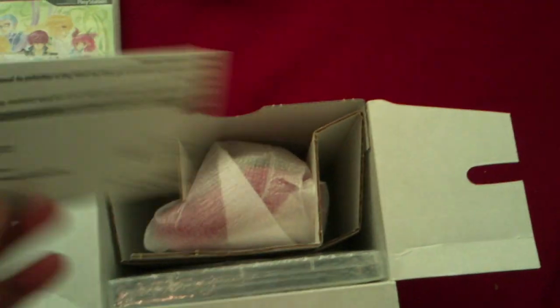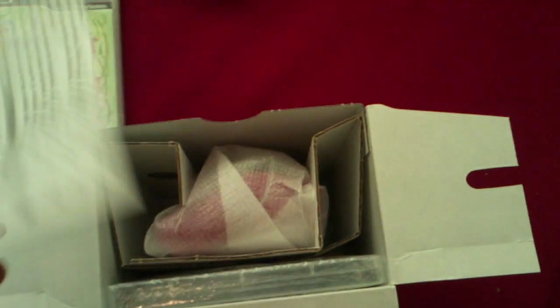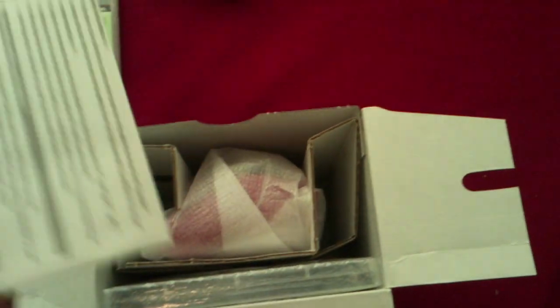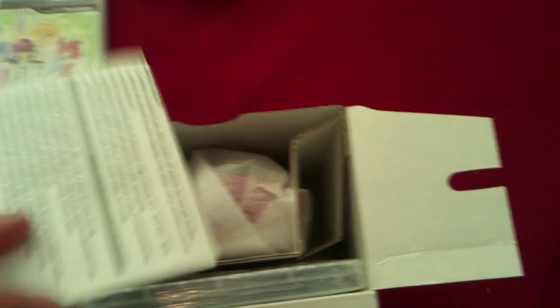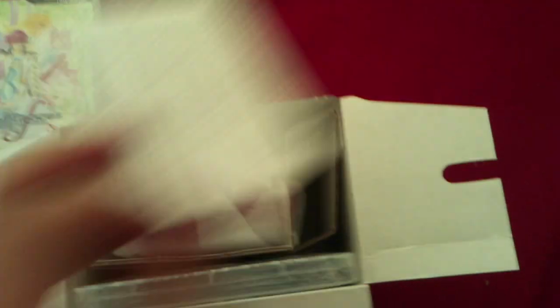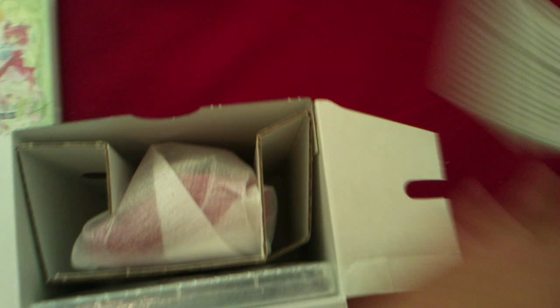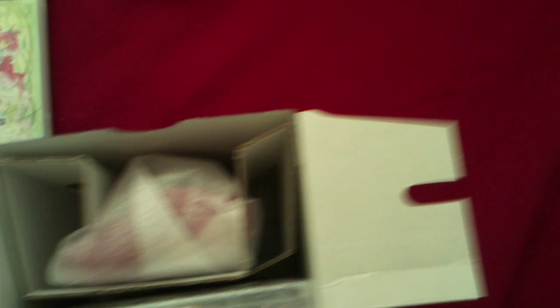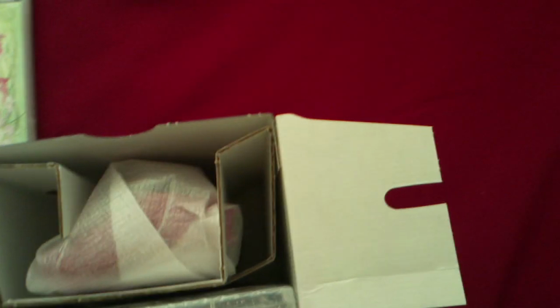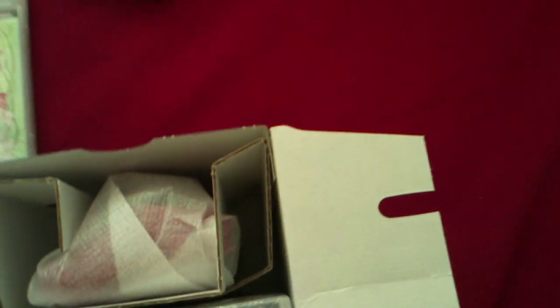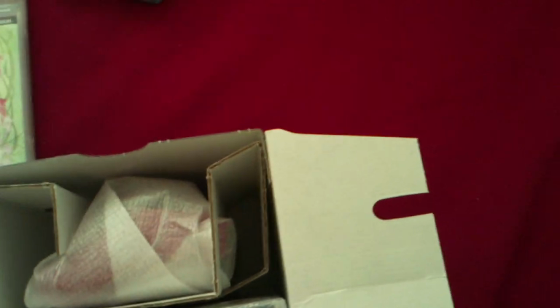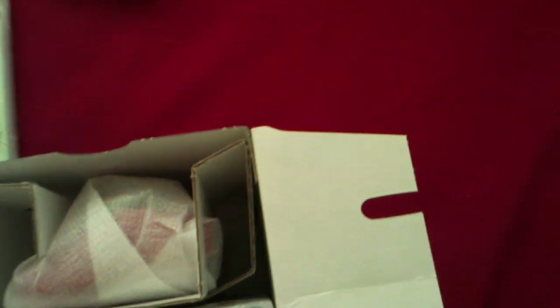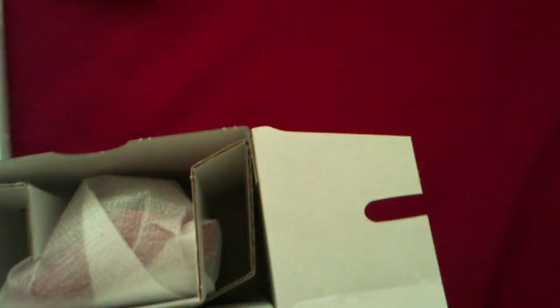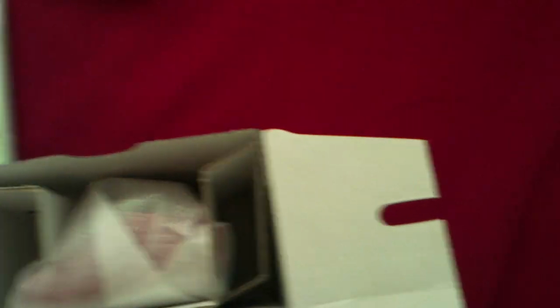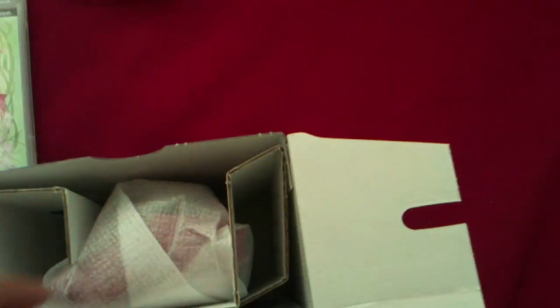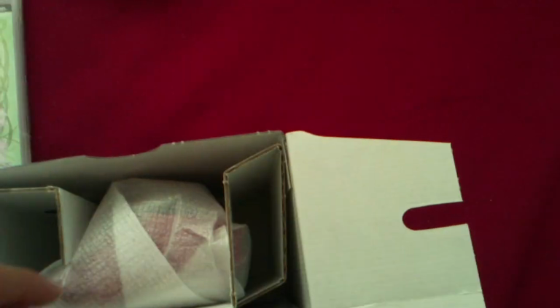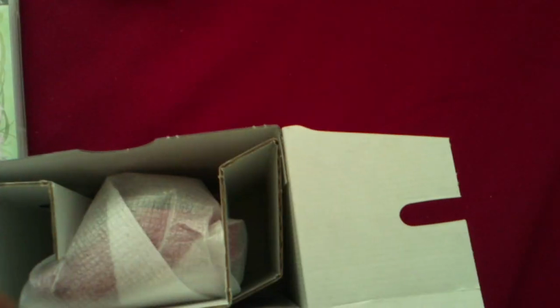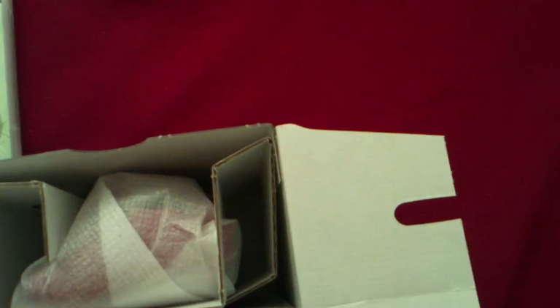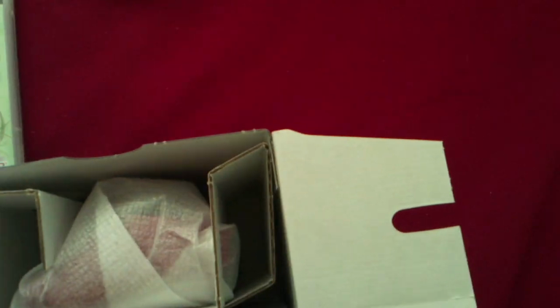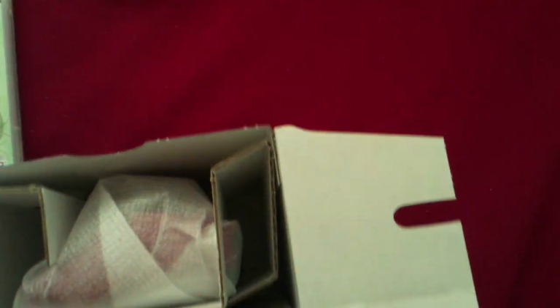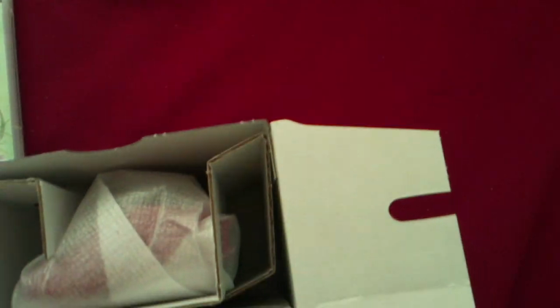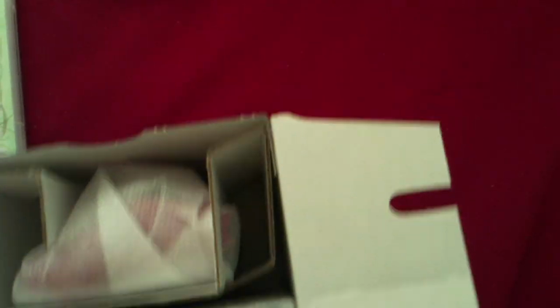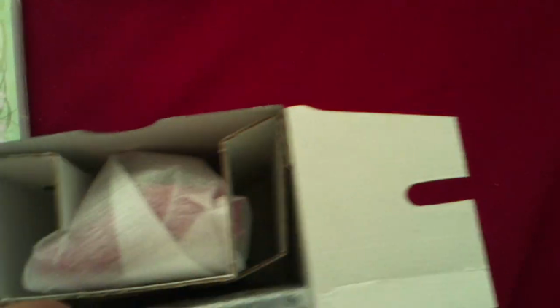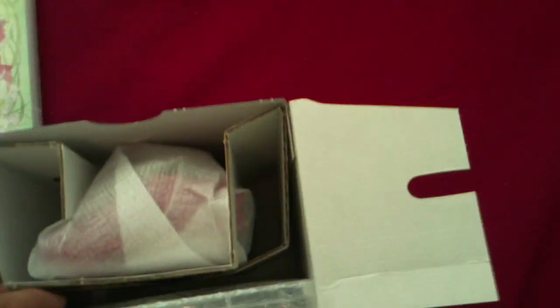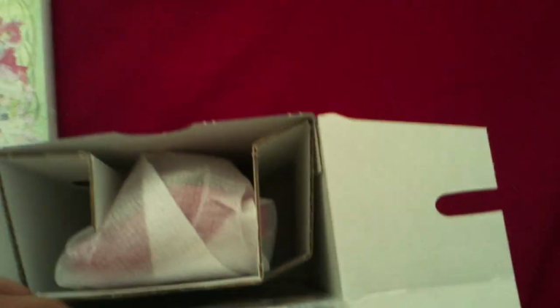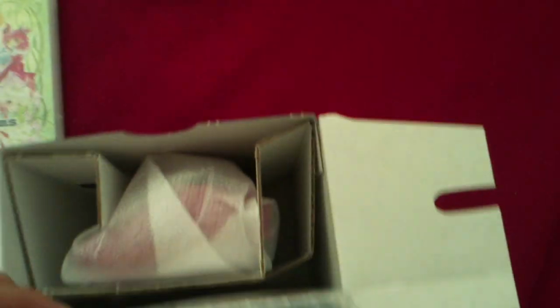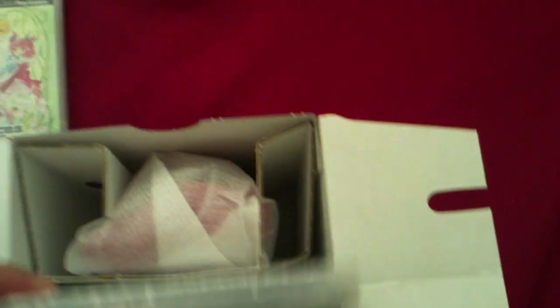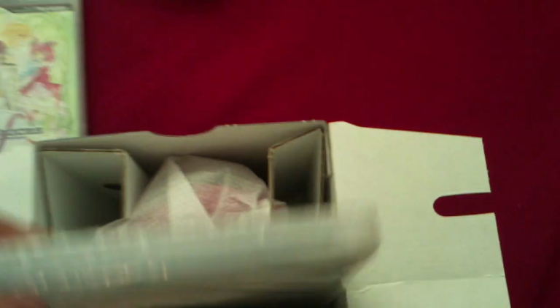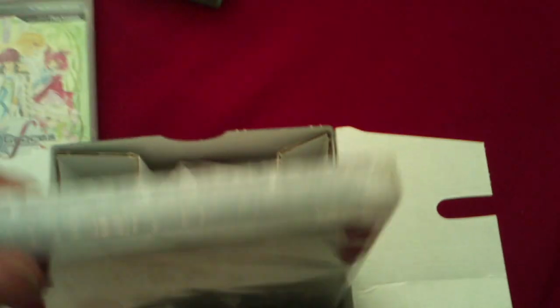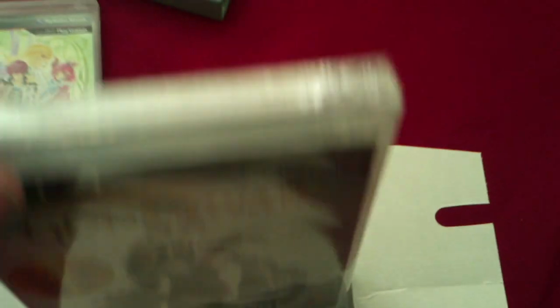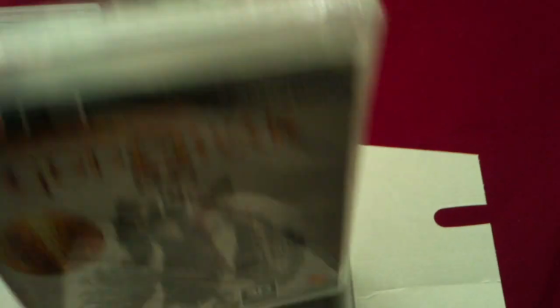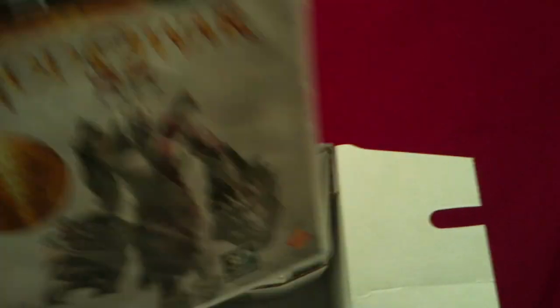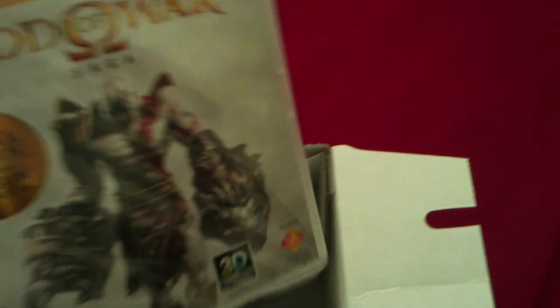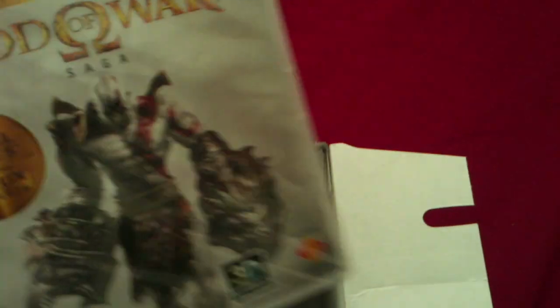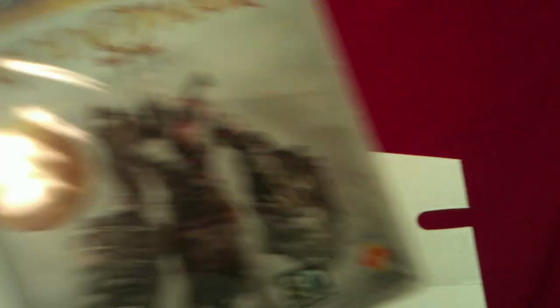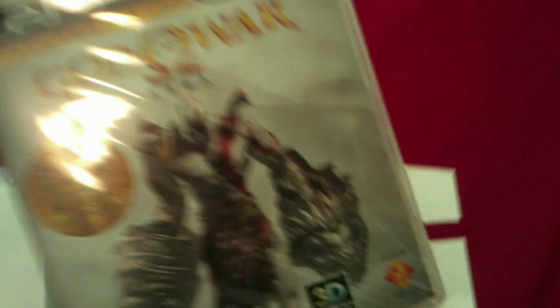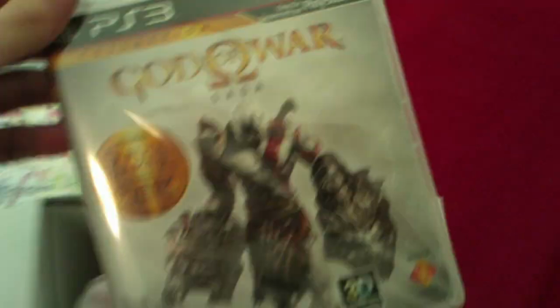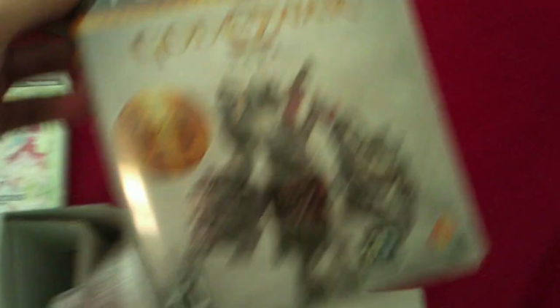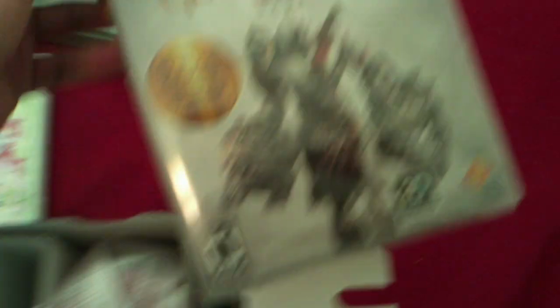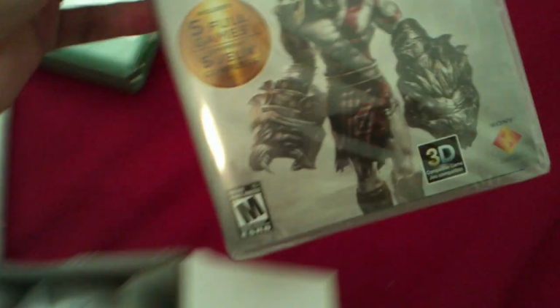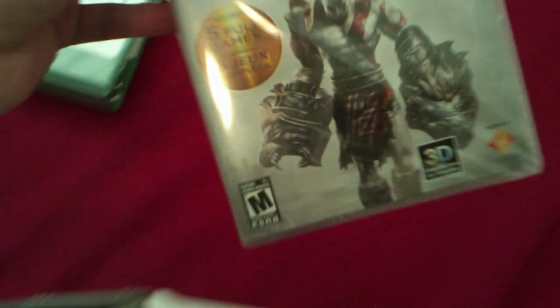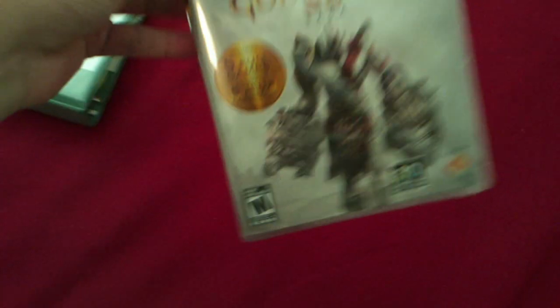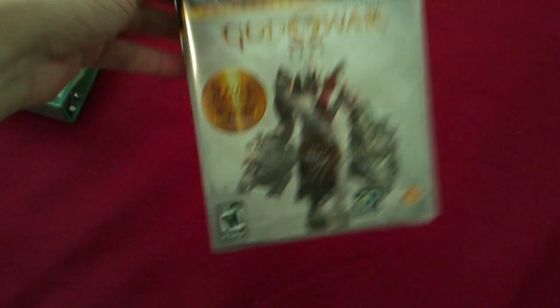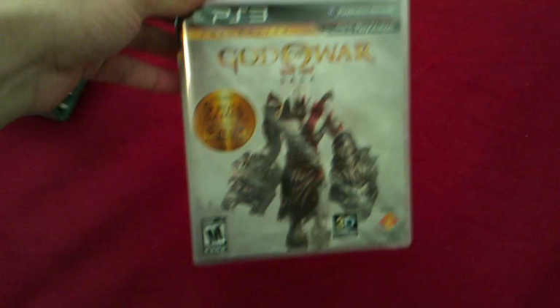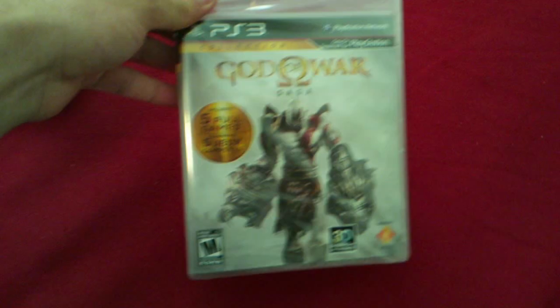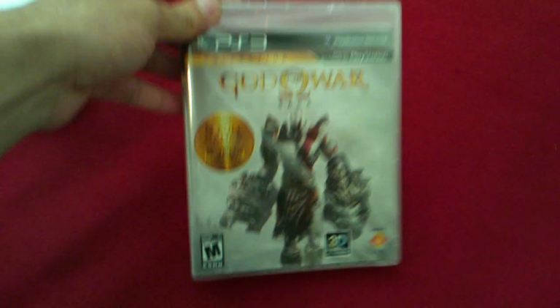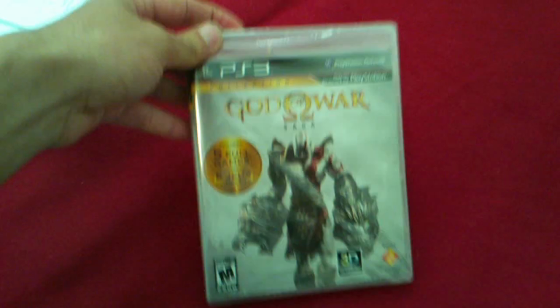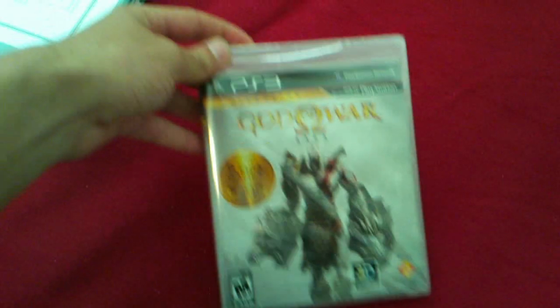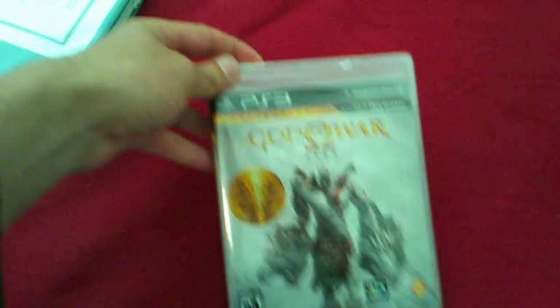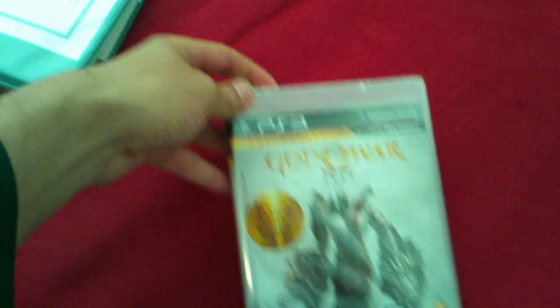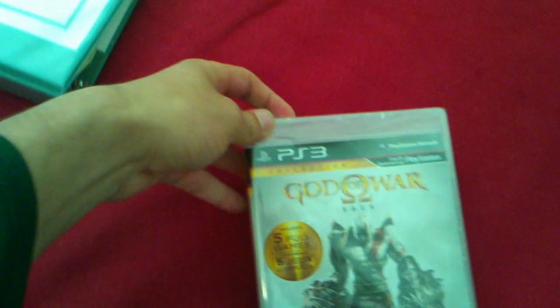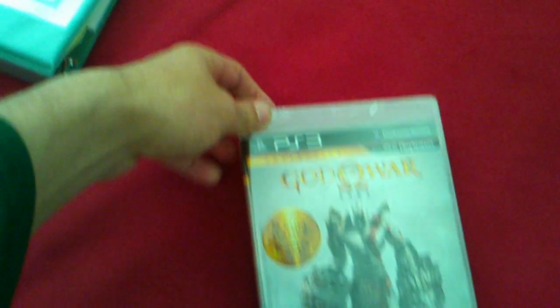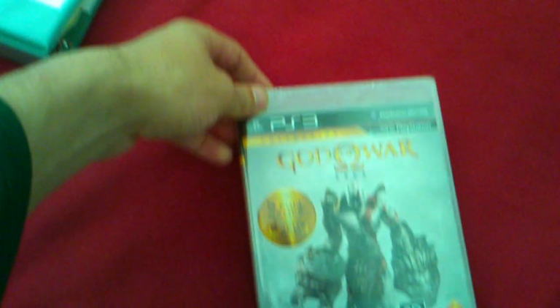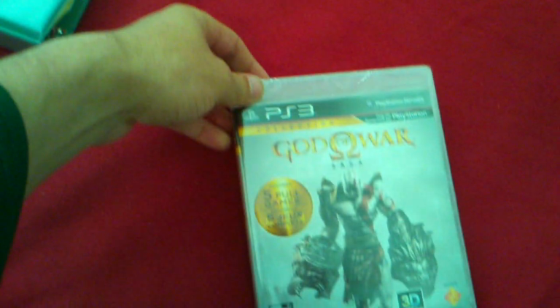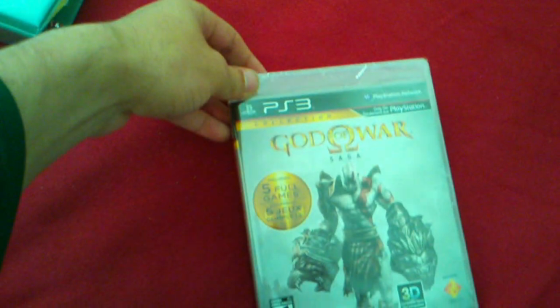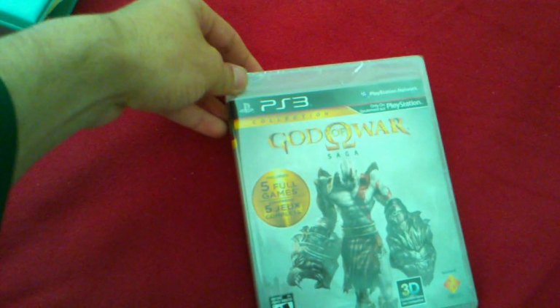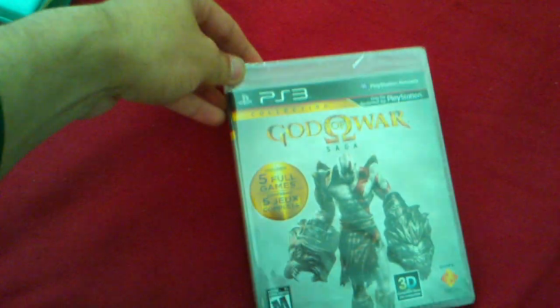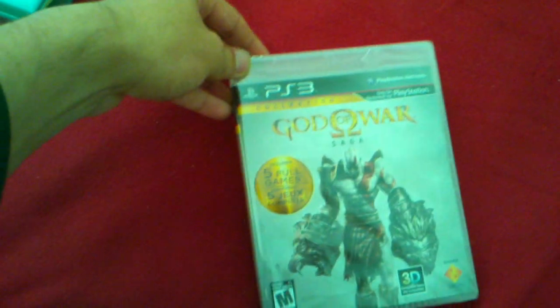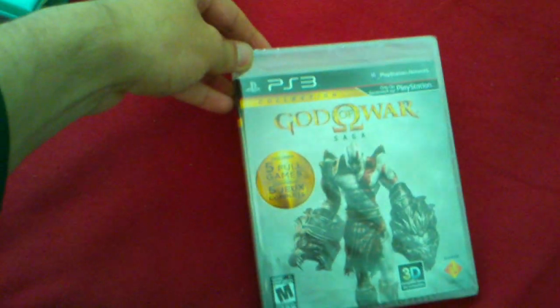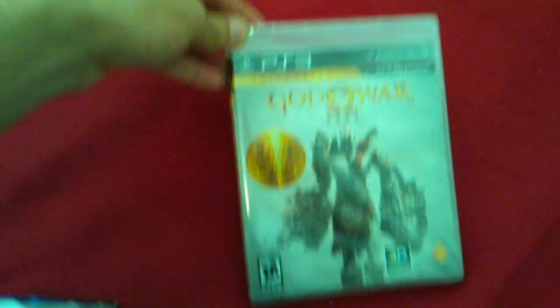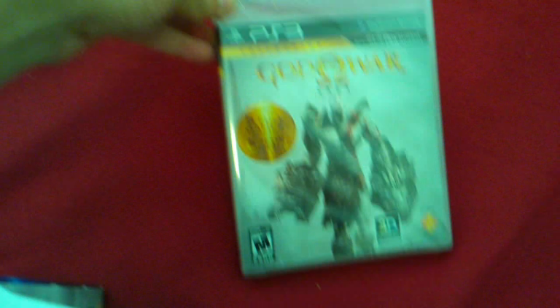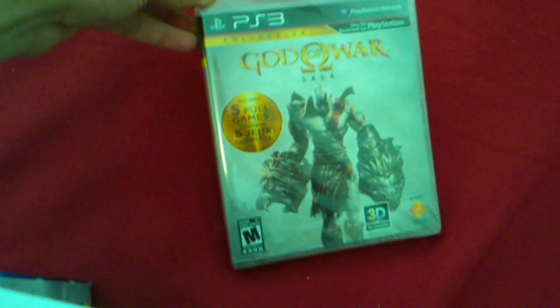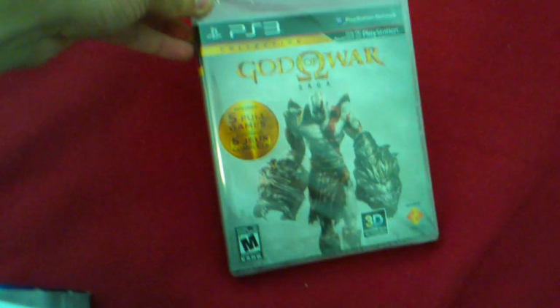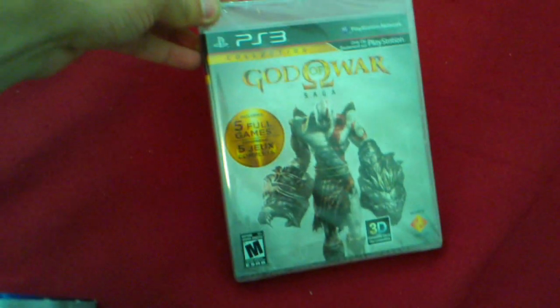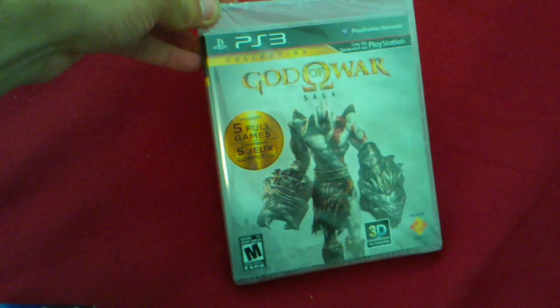Here we go. Look at that — God of War Saga.